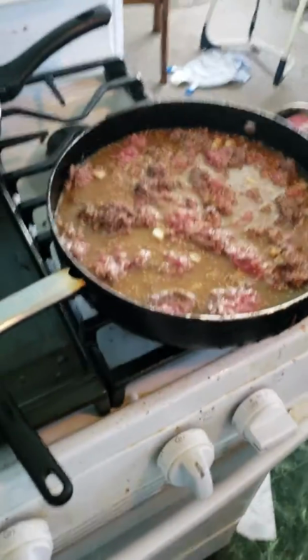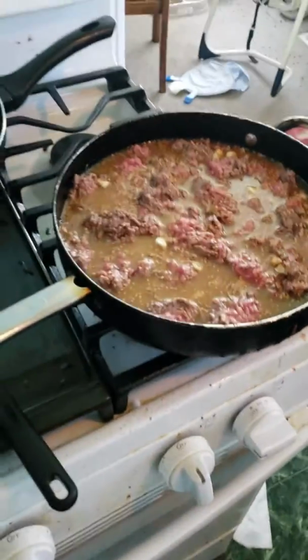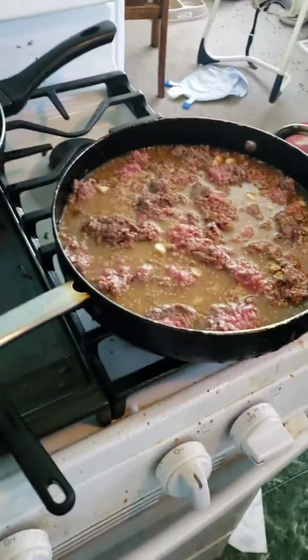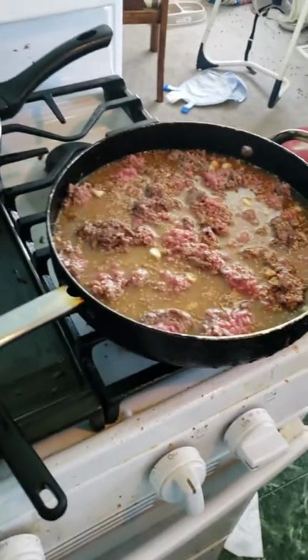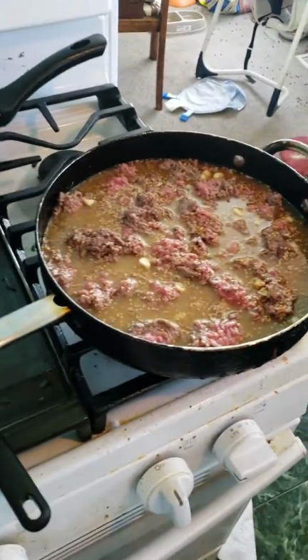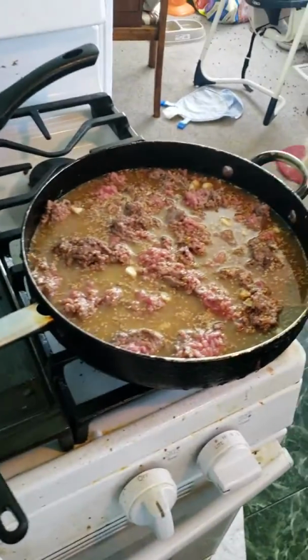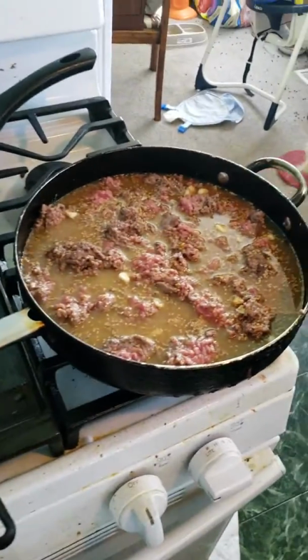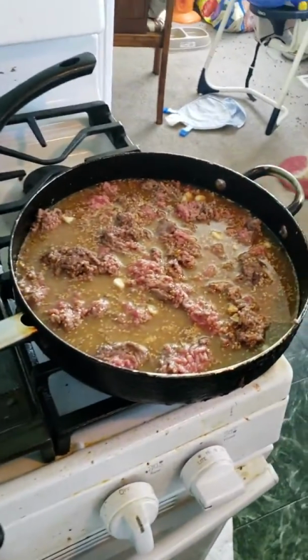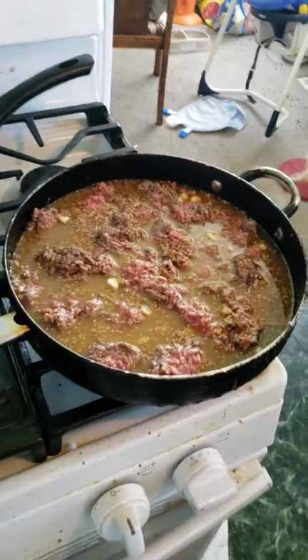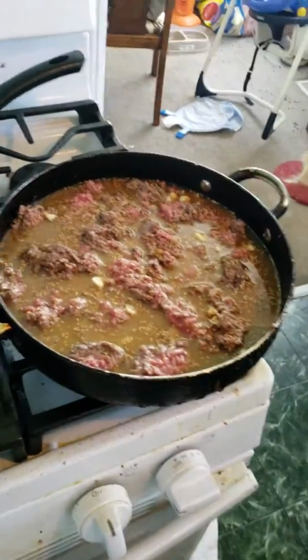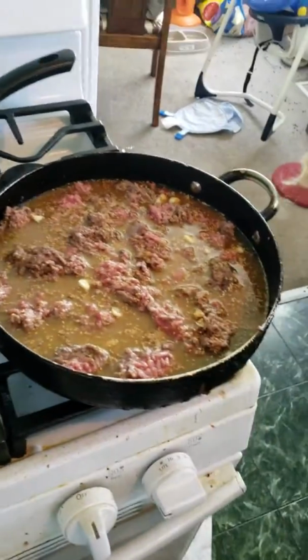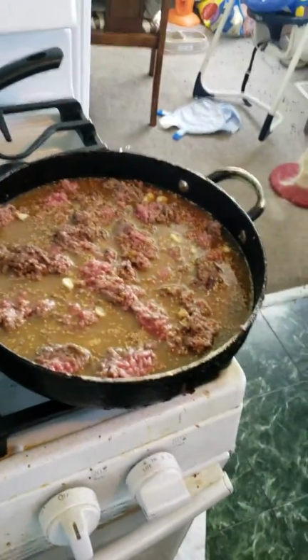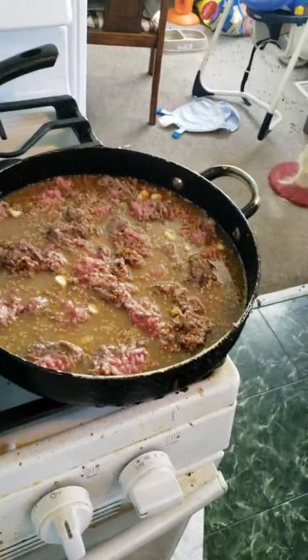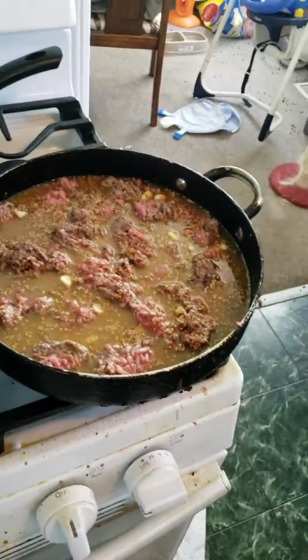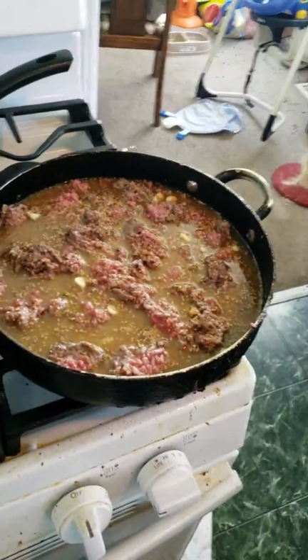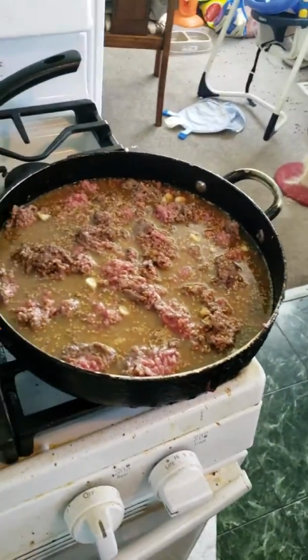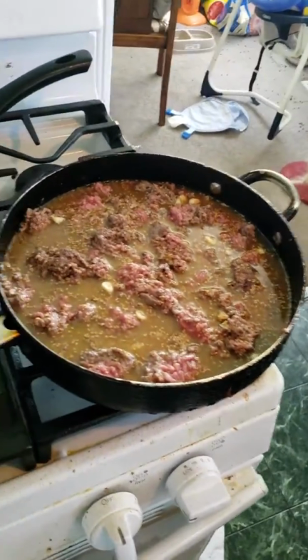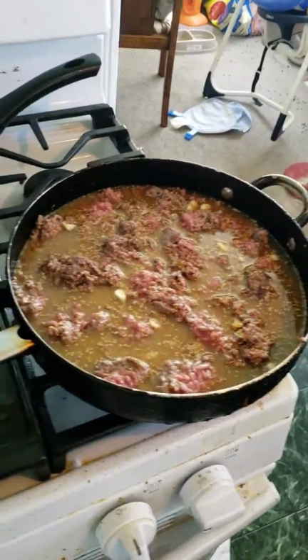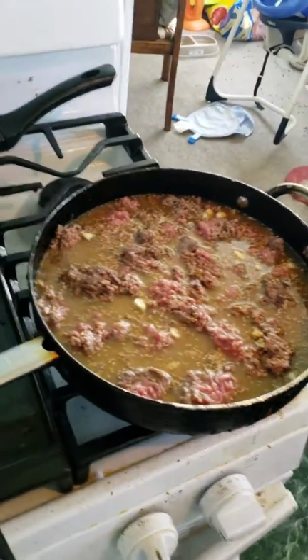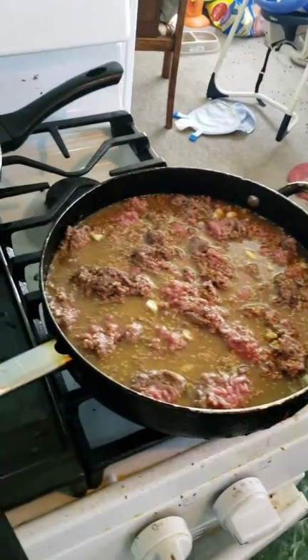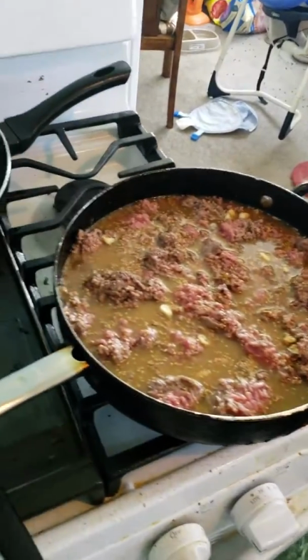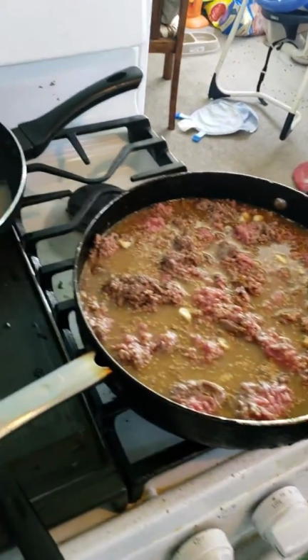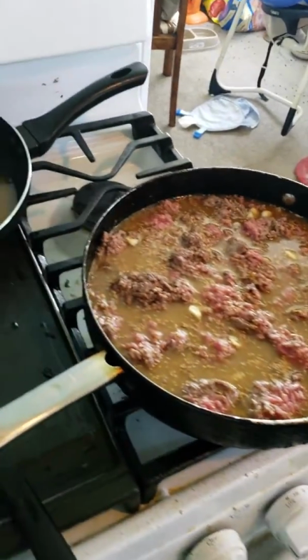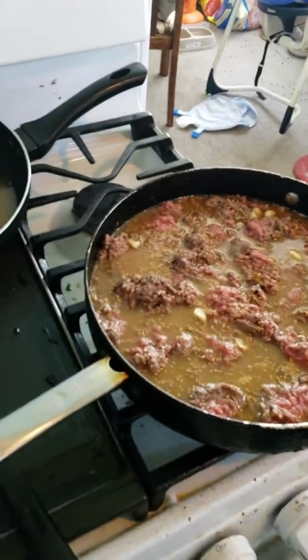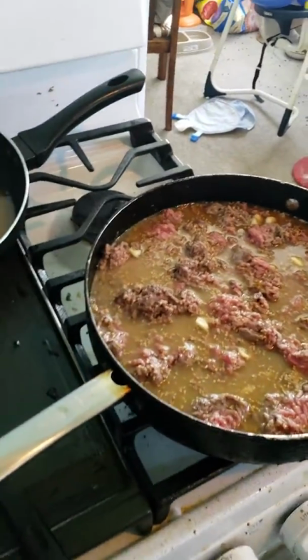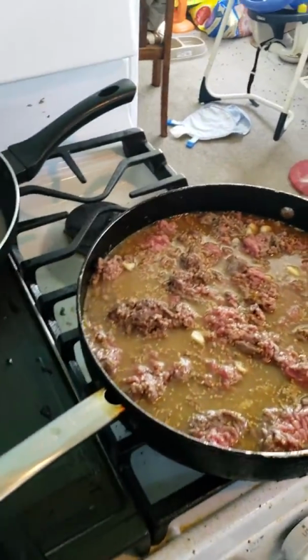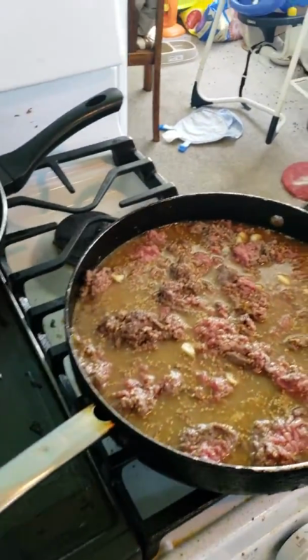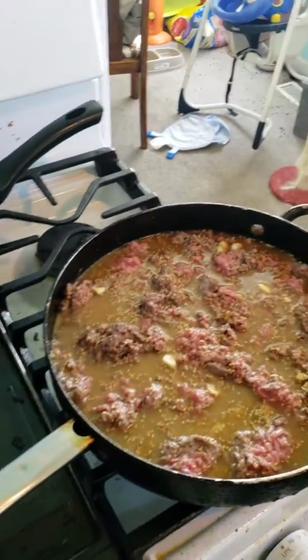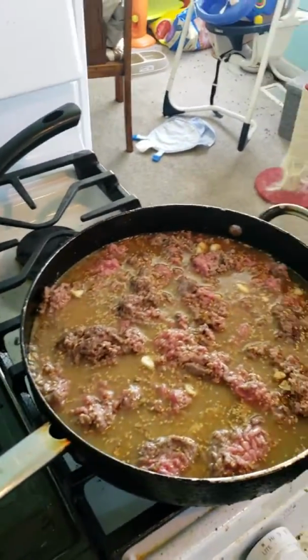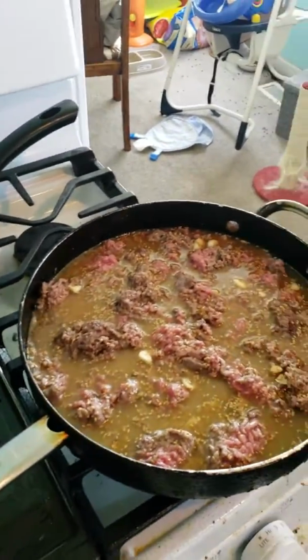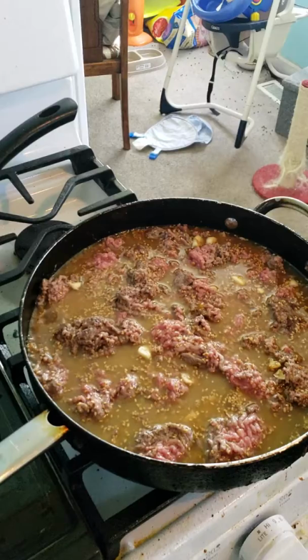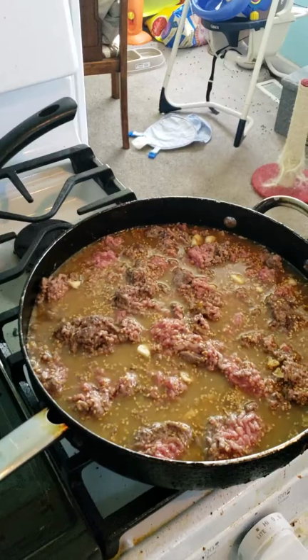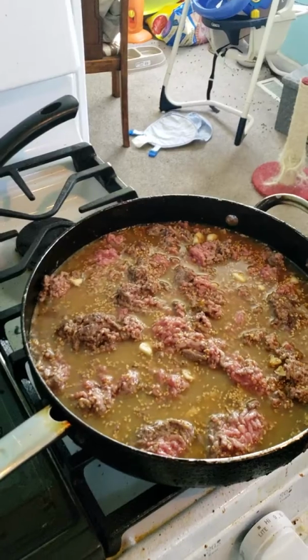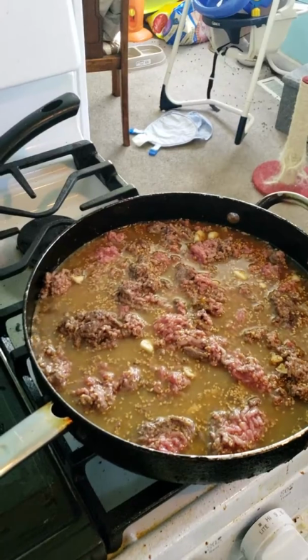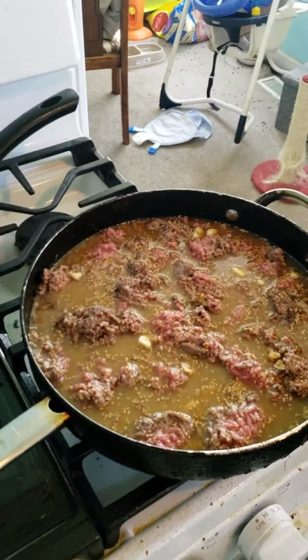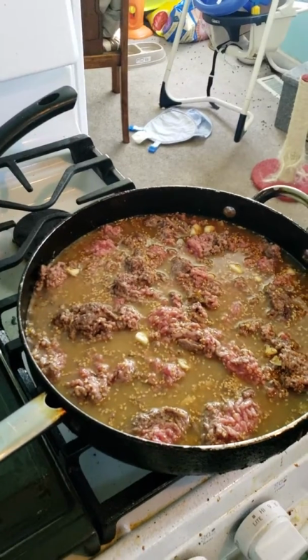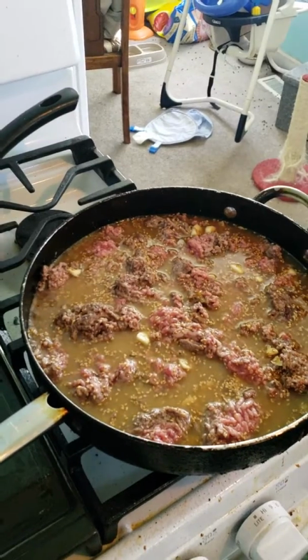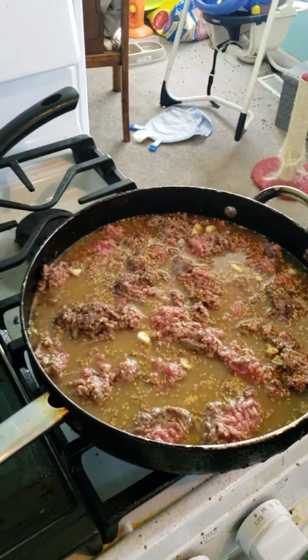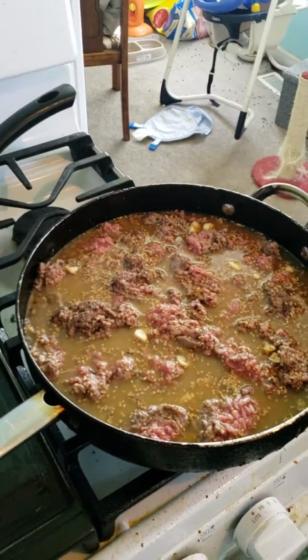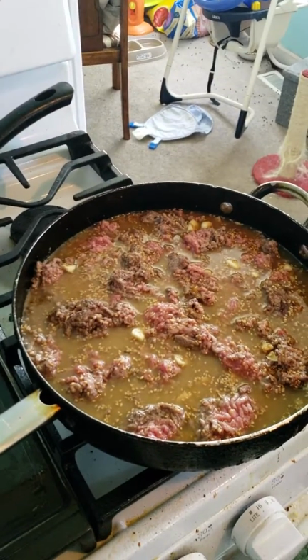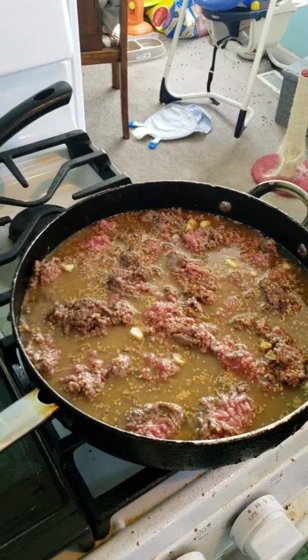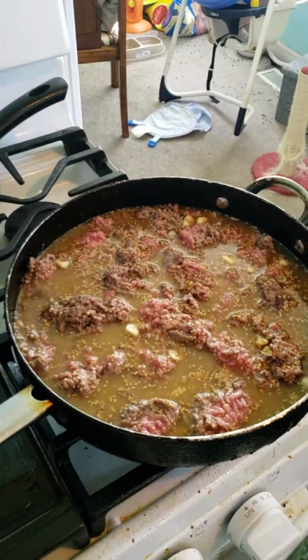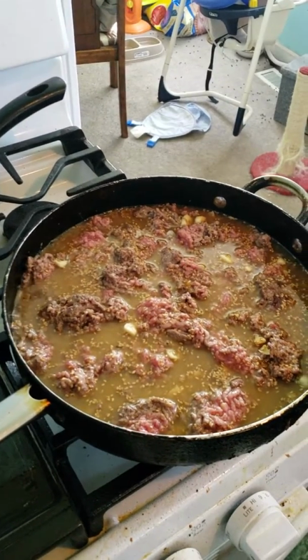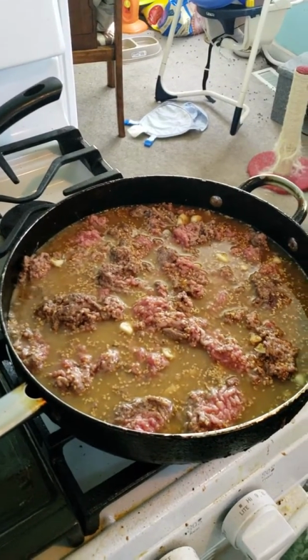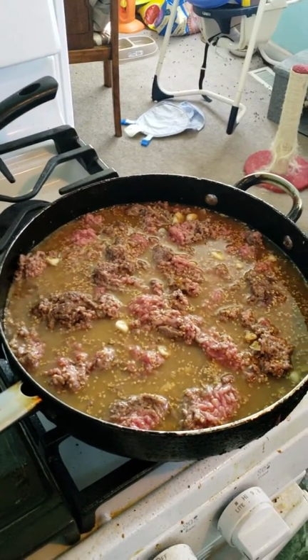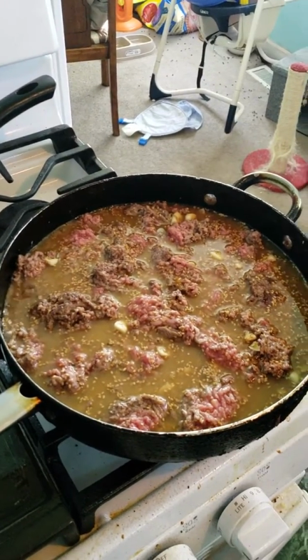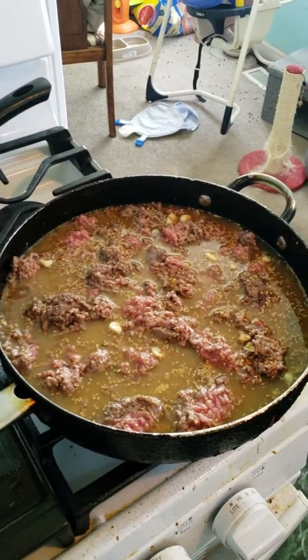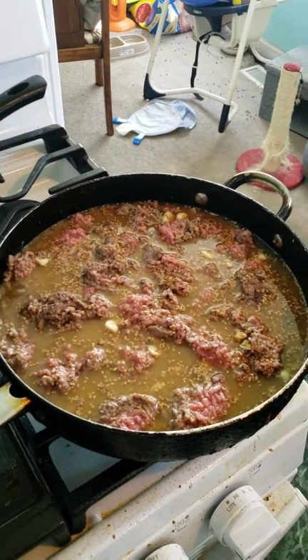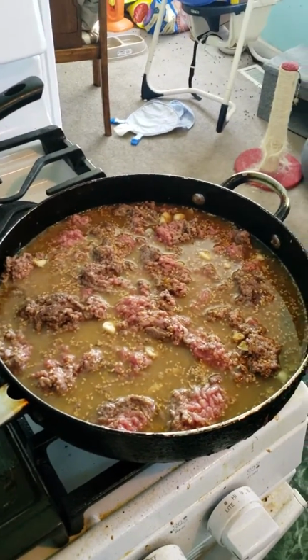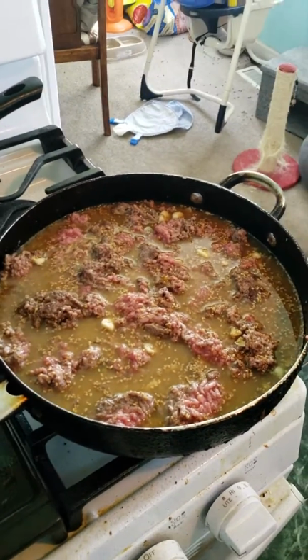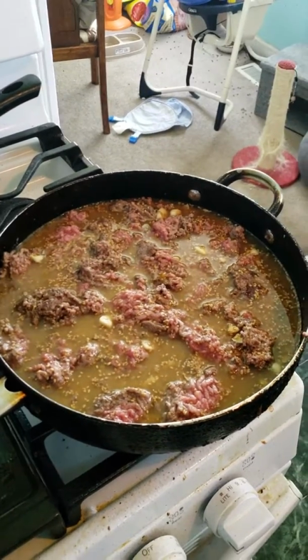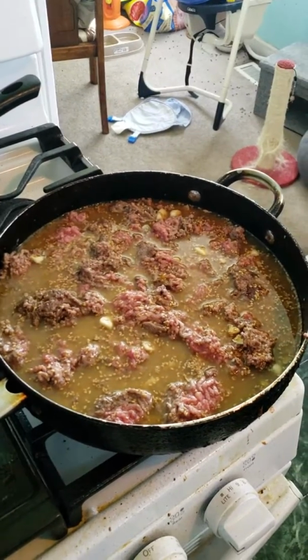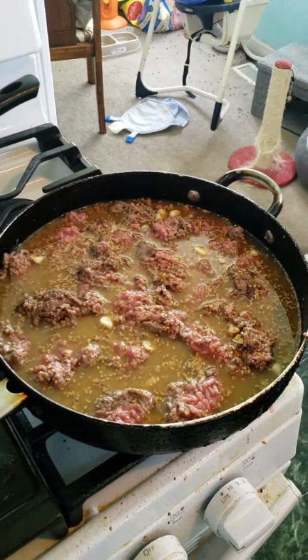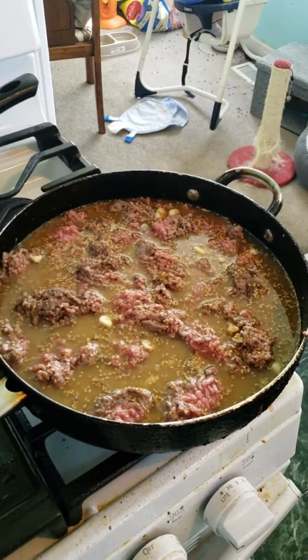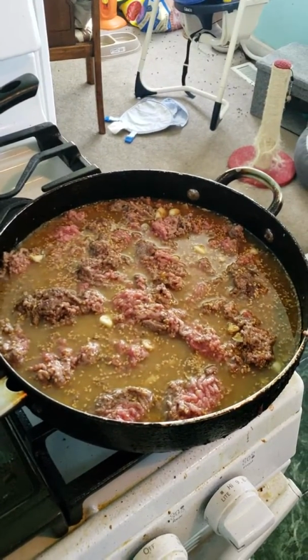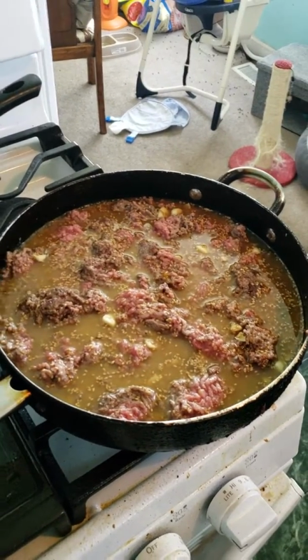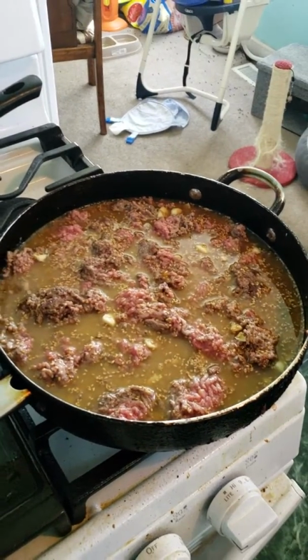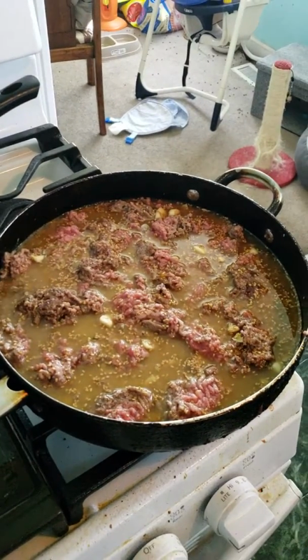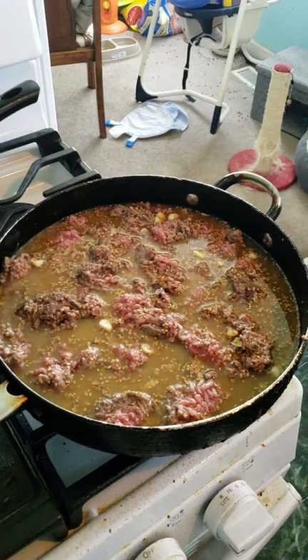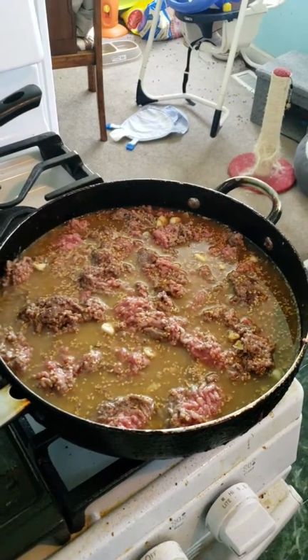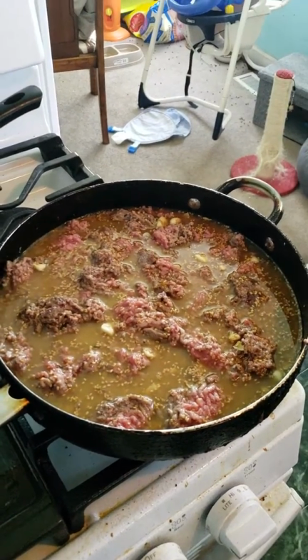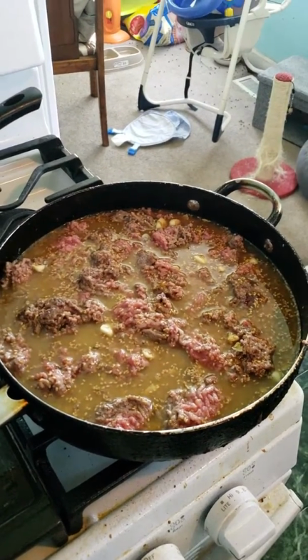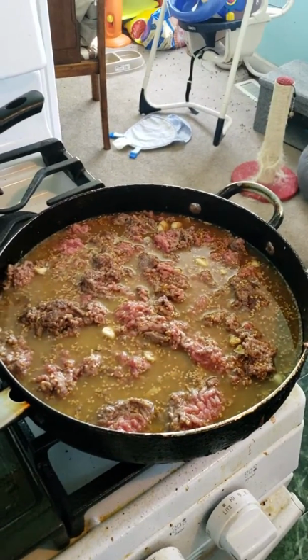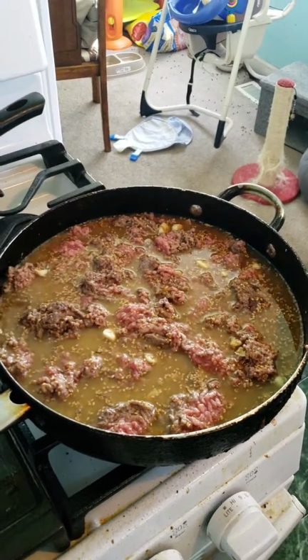I bought about almost 3 pounds of beef, so when we list the ingredients, you're going to have to kind of double or adjust them by the pounds.